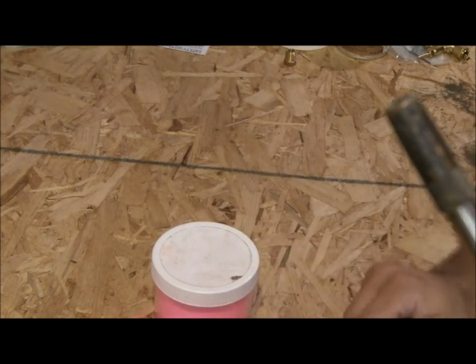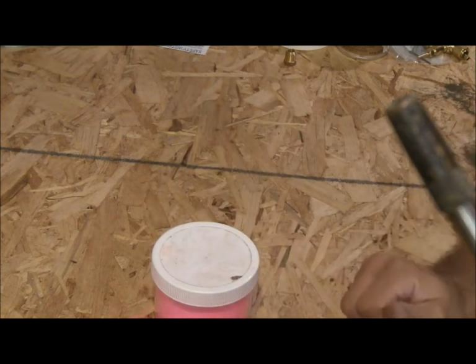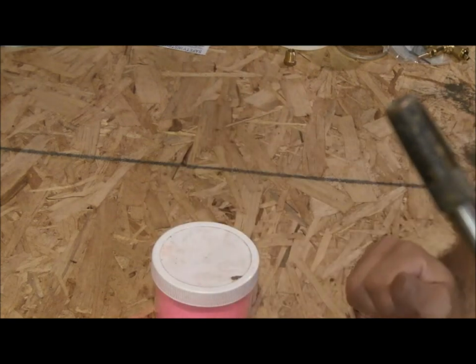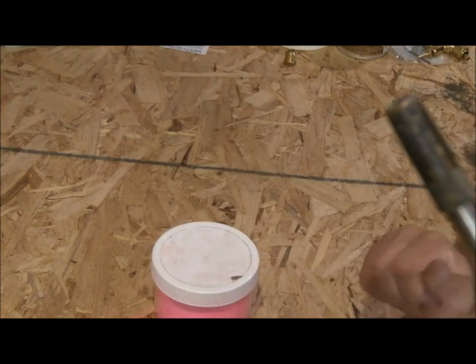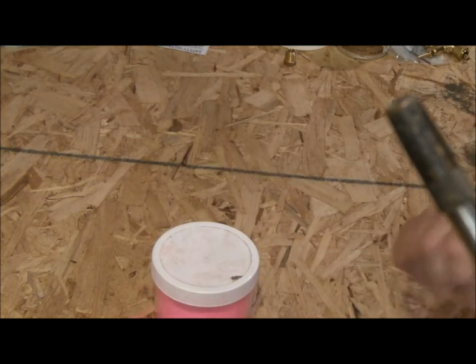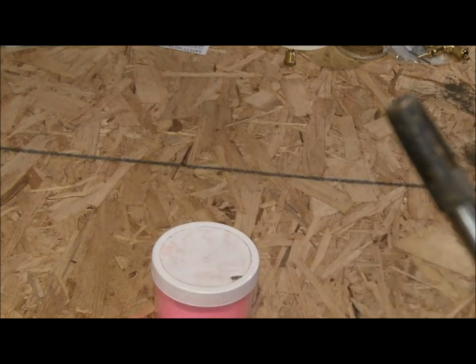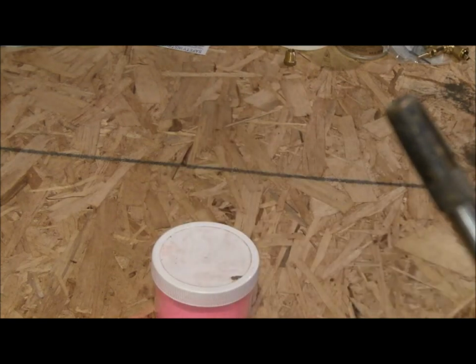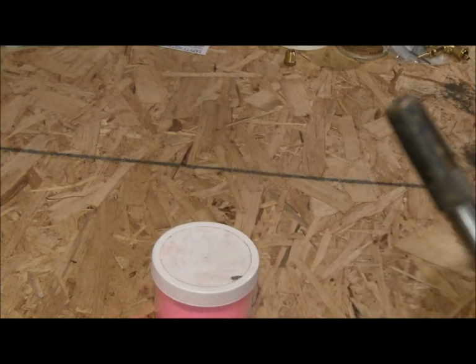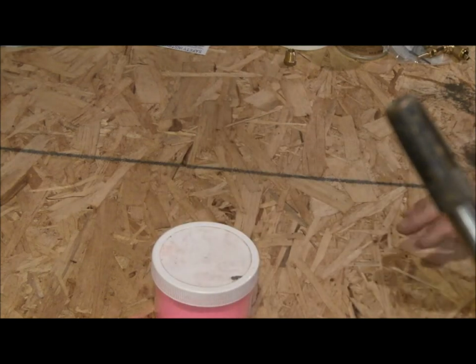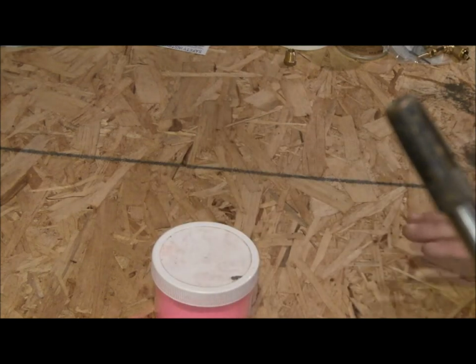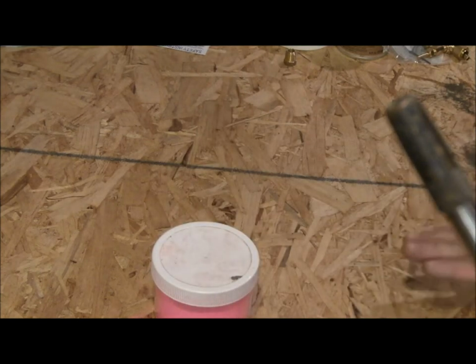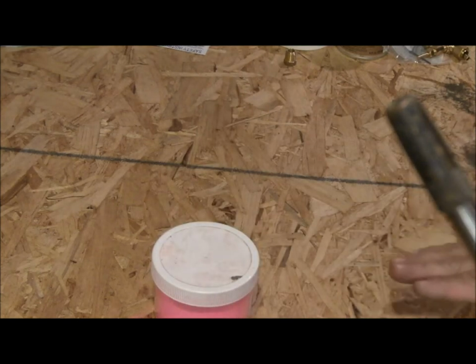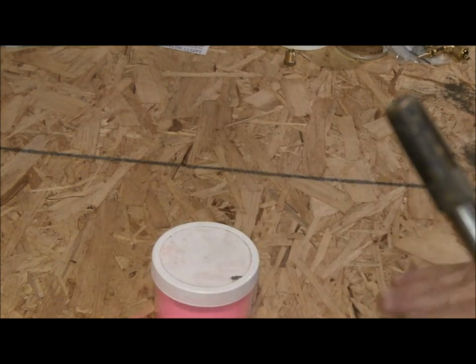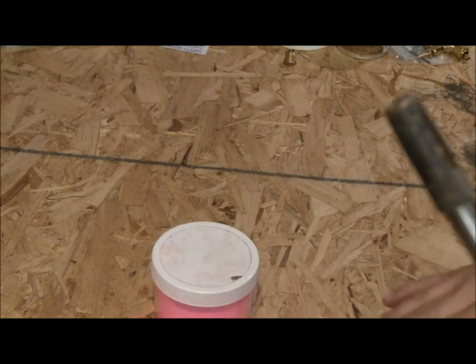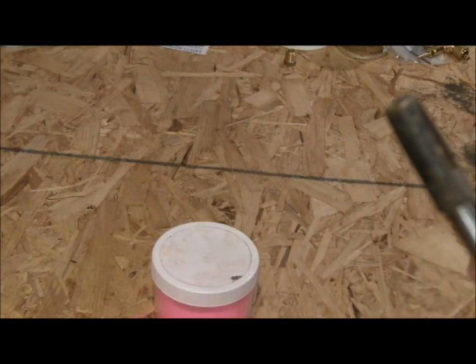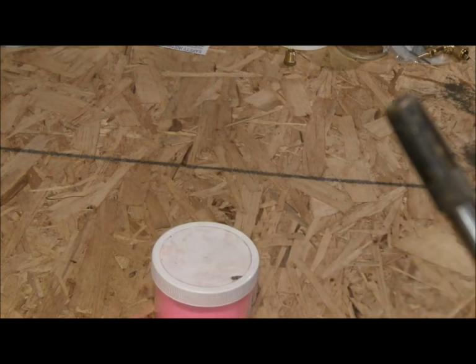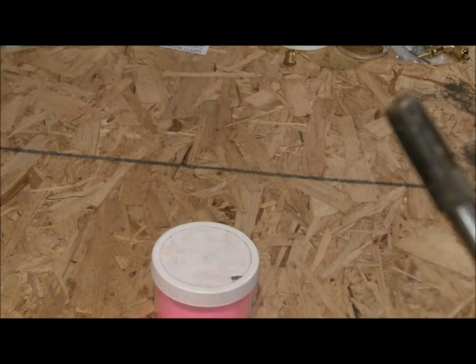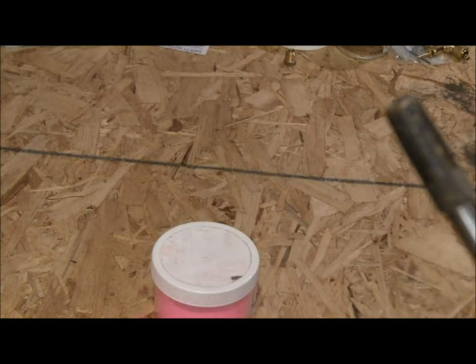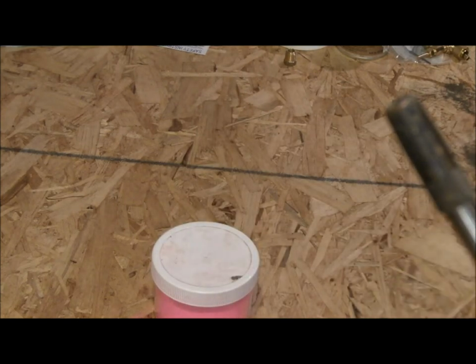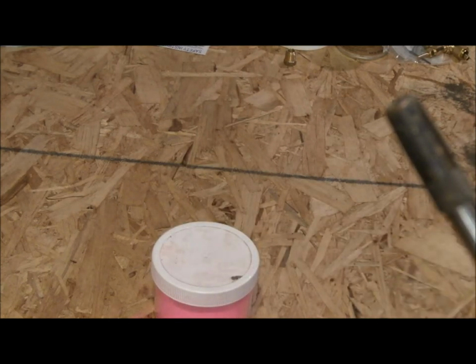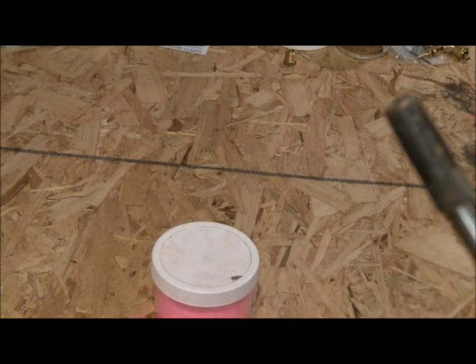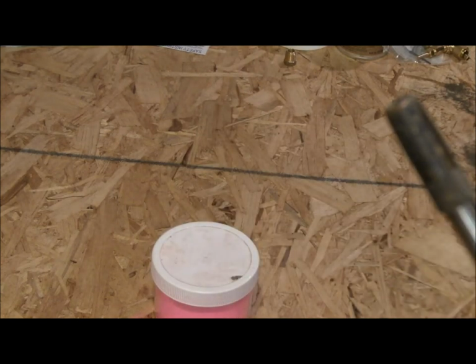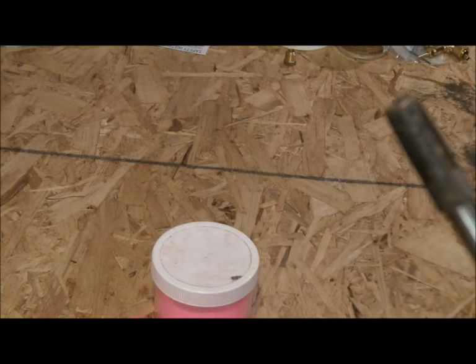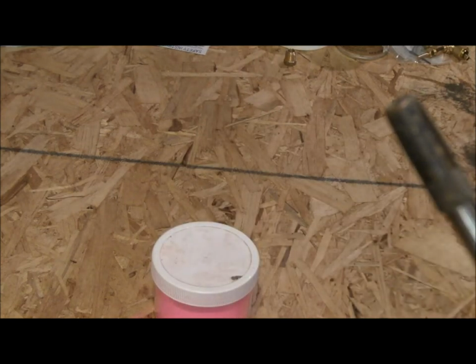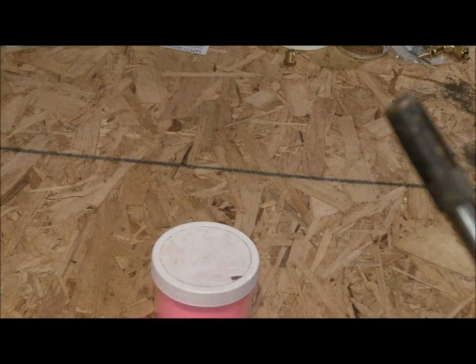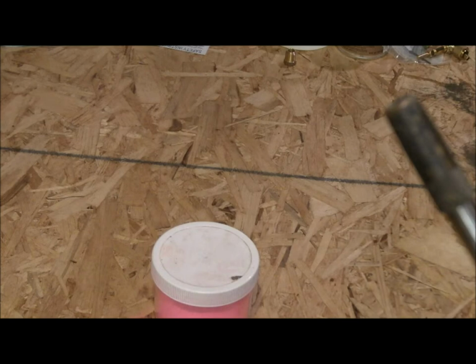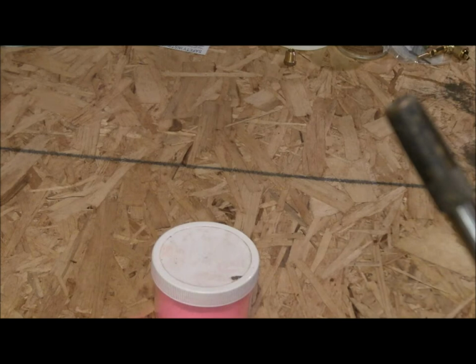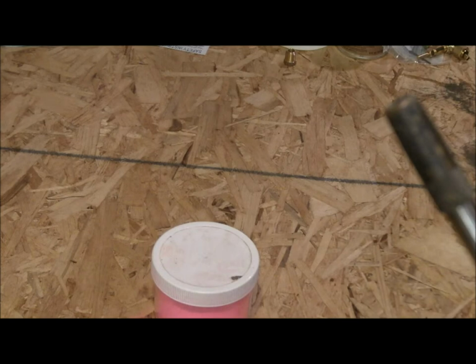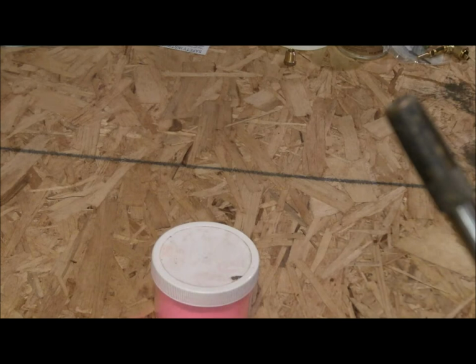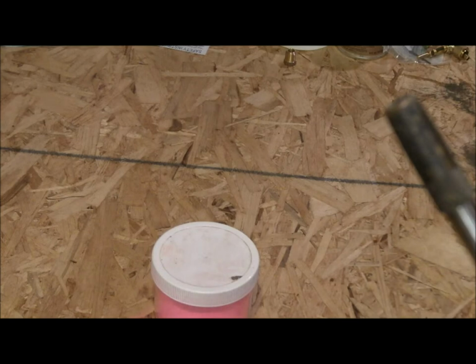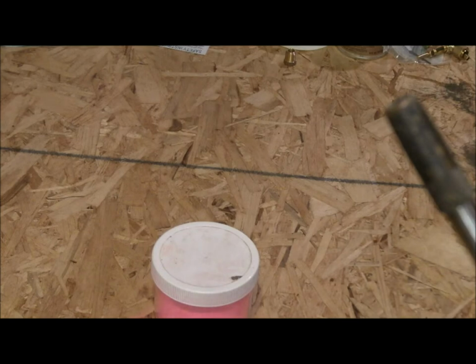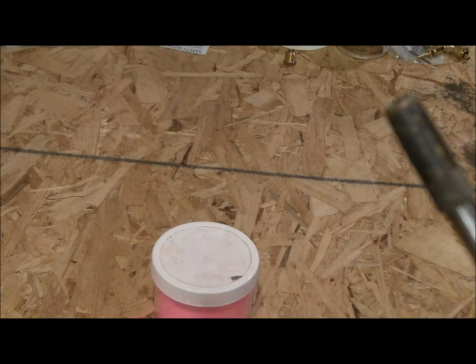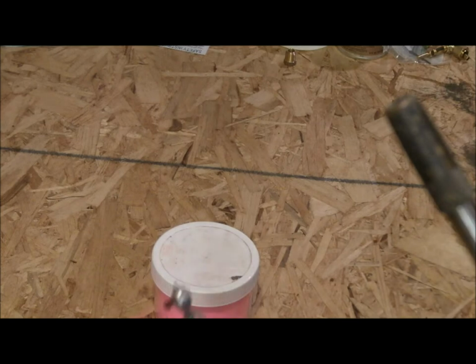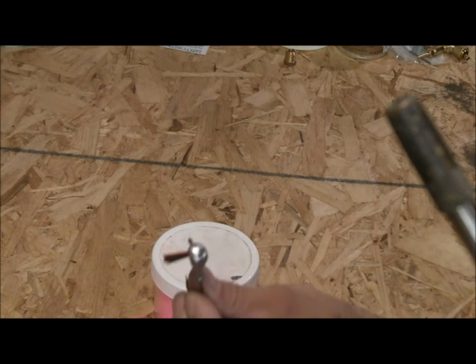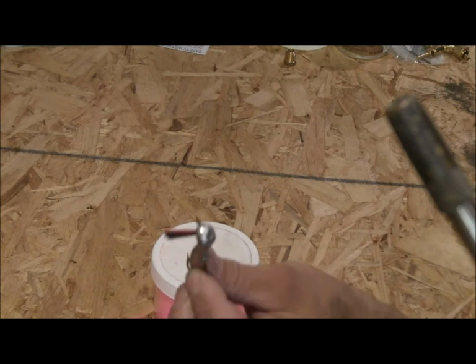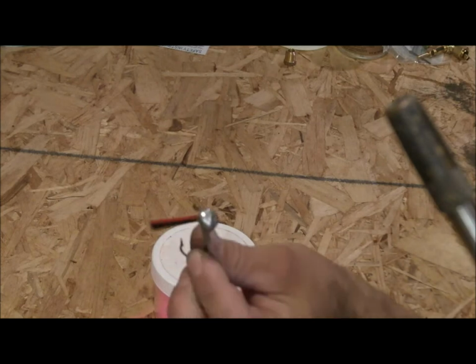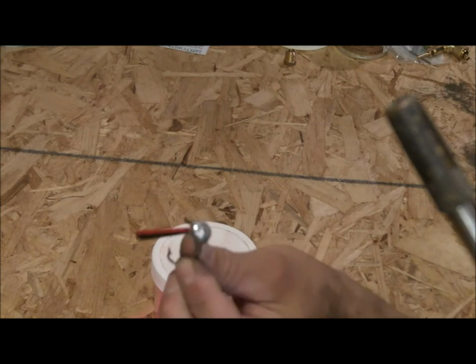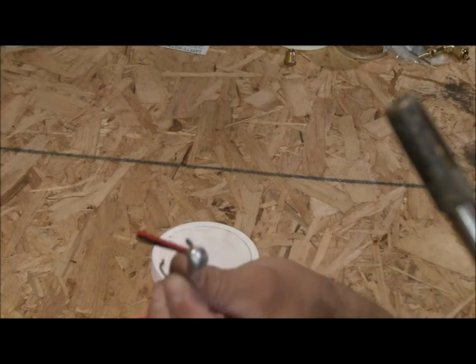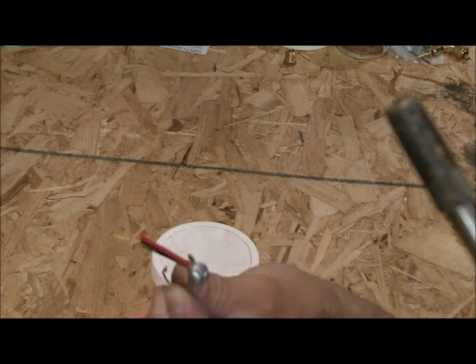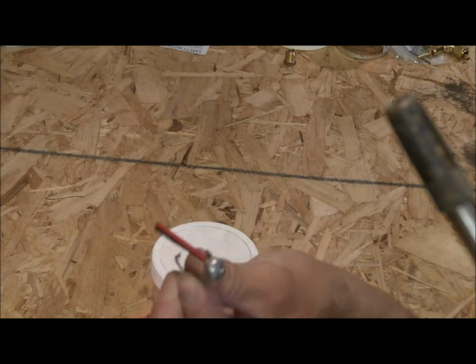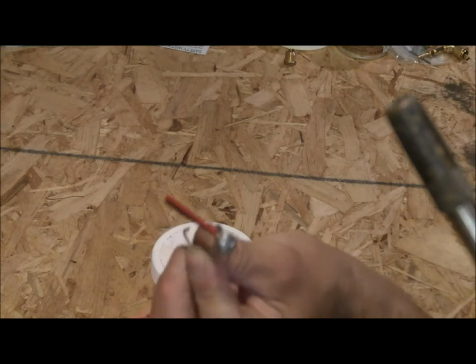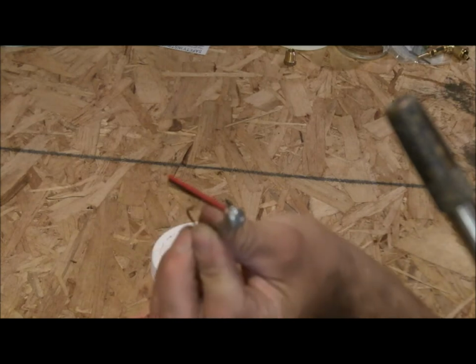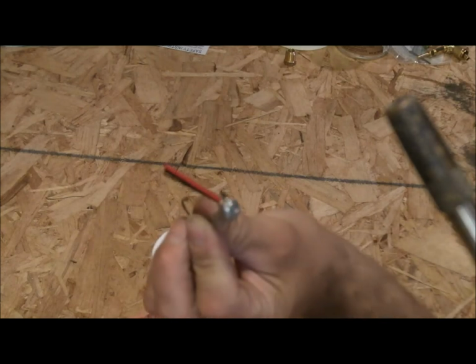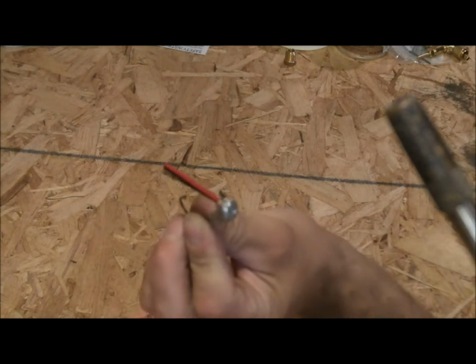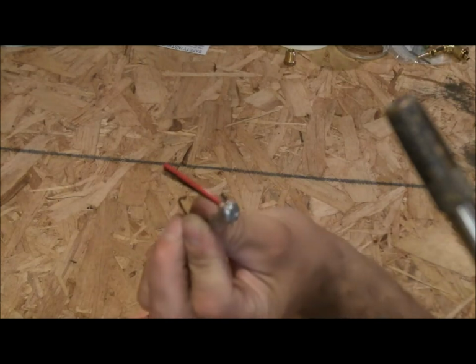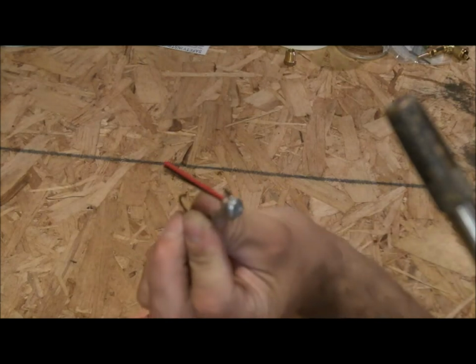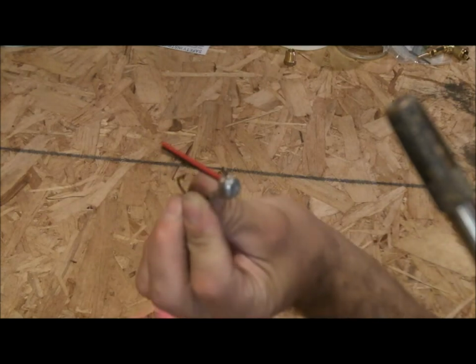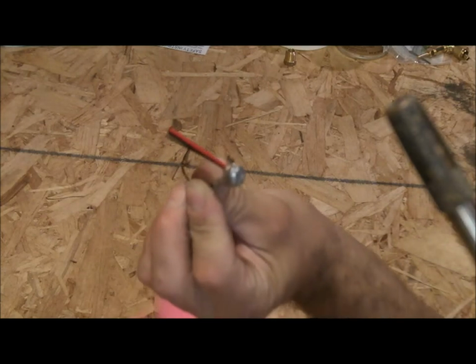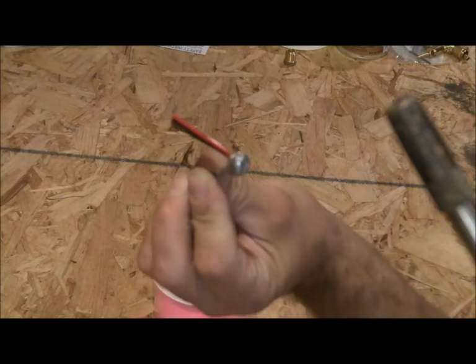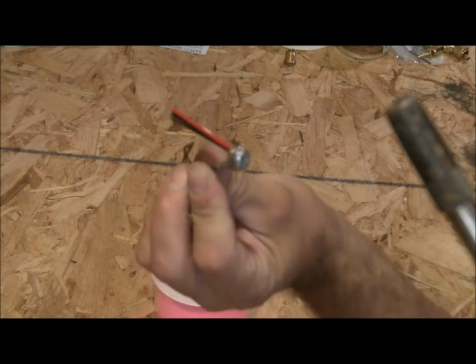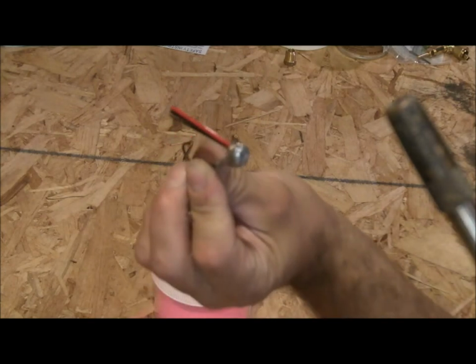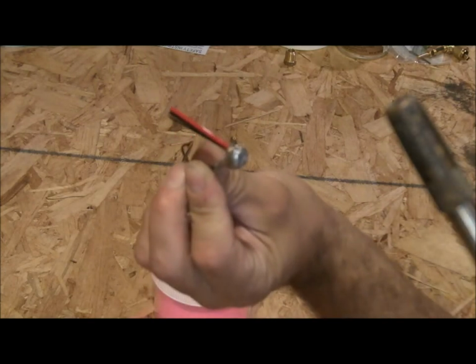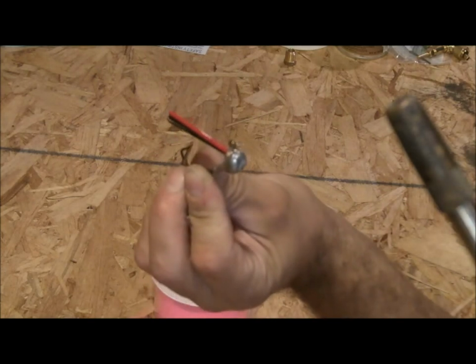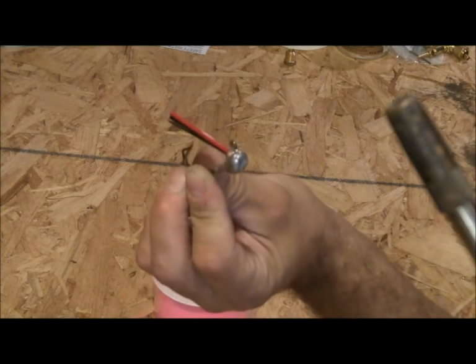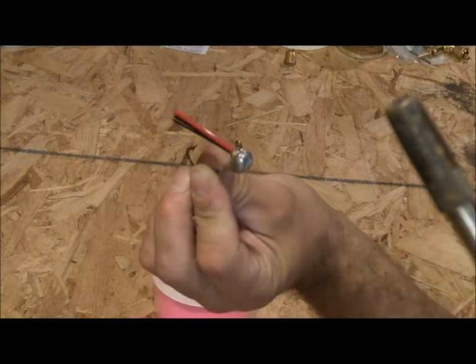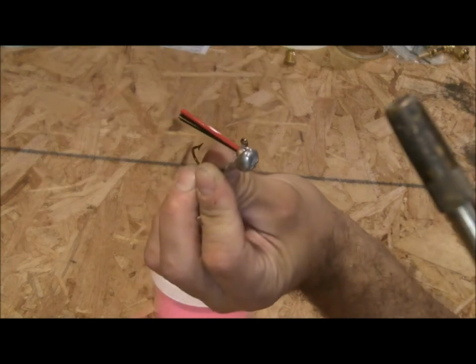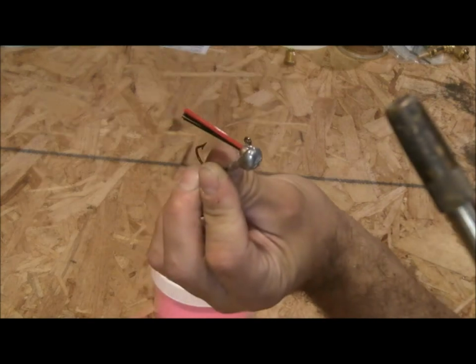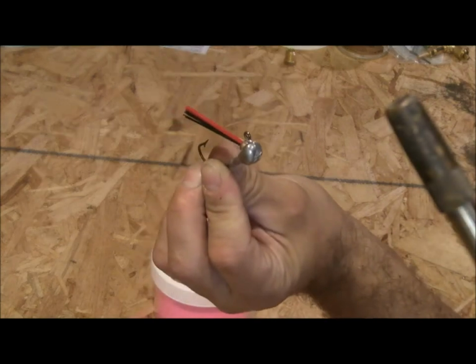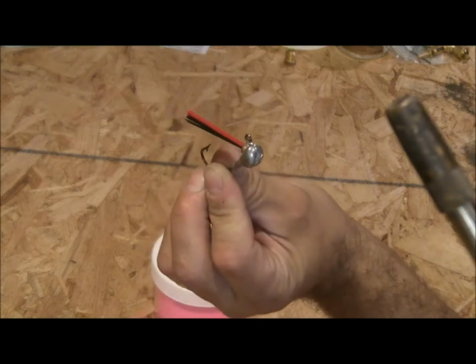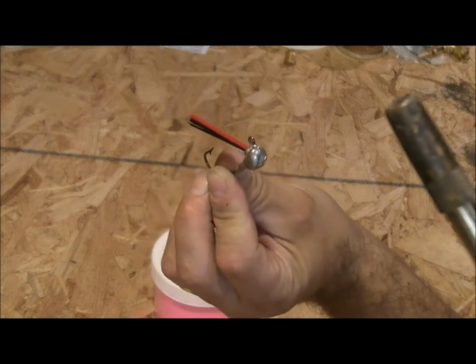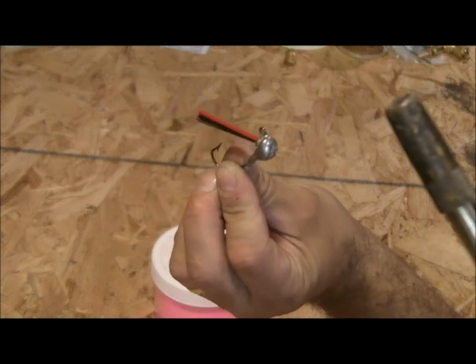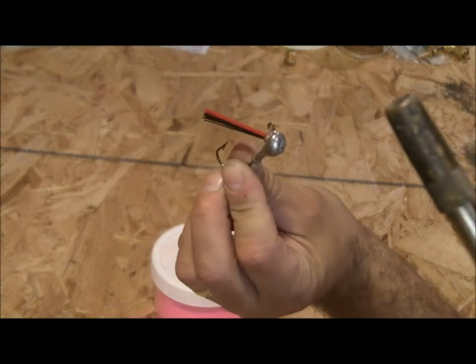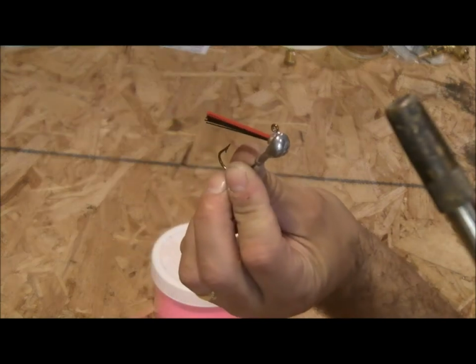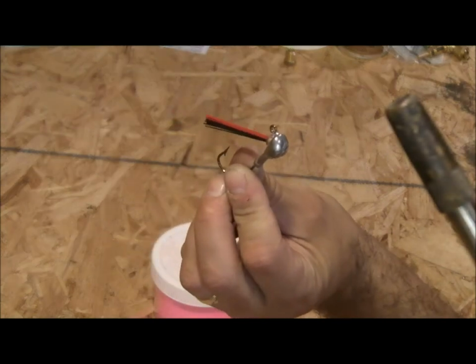So let me go ahead and show you how to do the banana jig. It is a nice little jig with a weed guard.